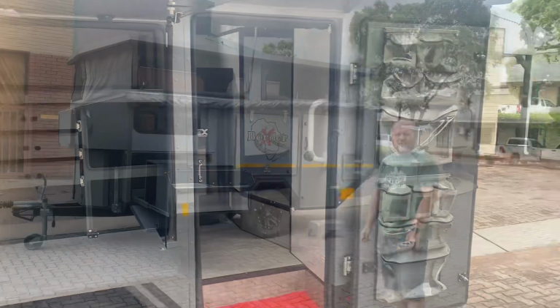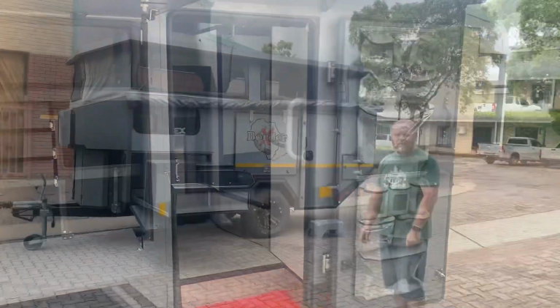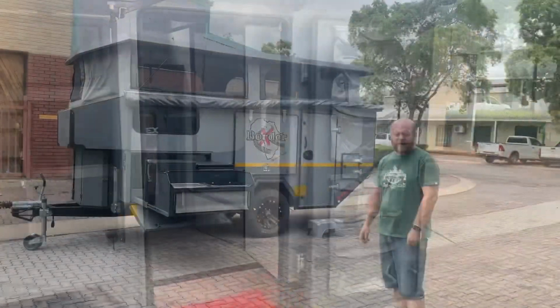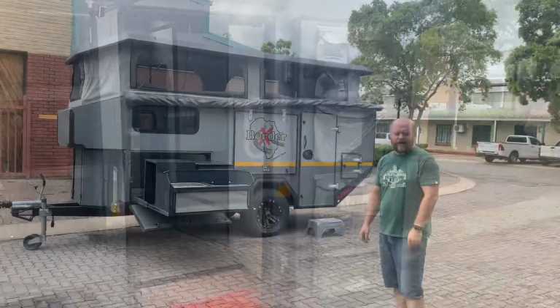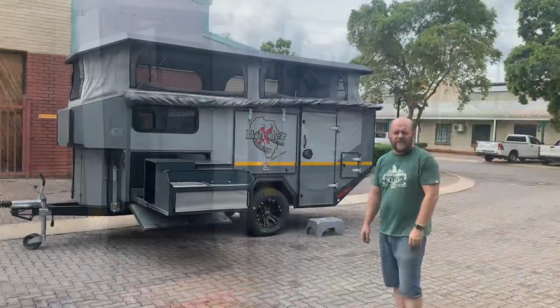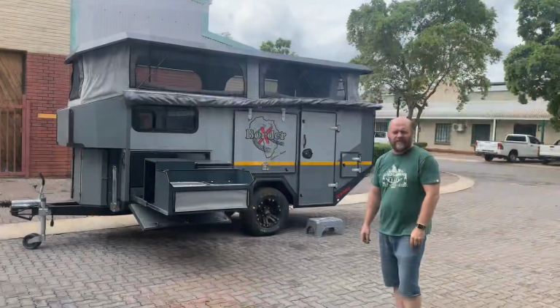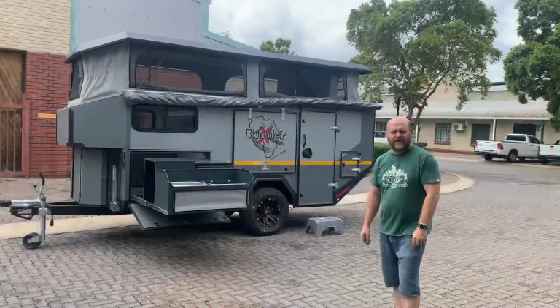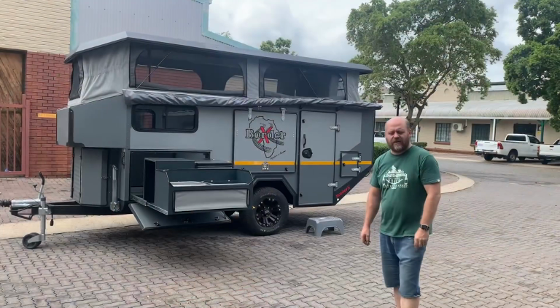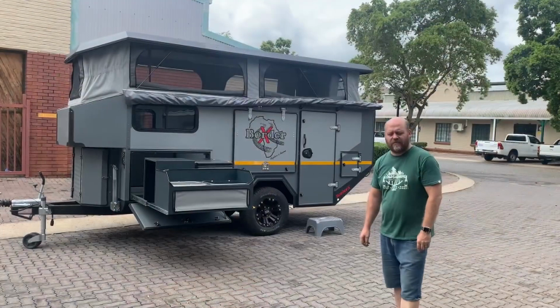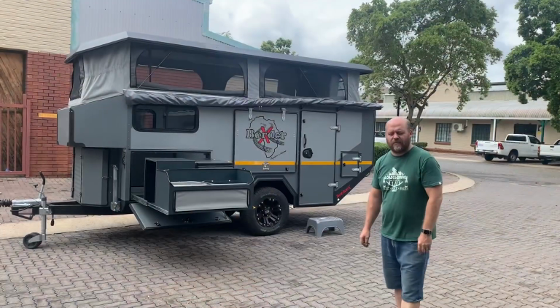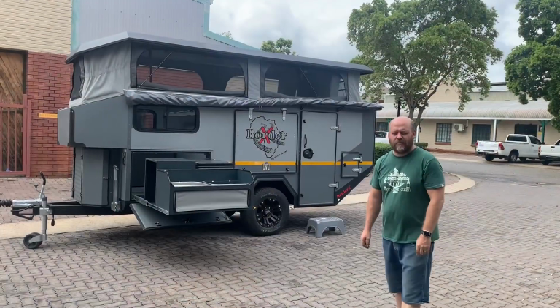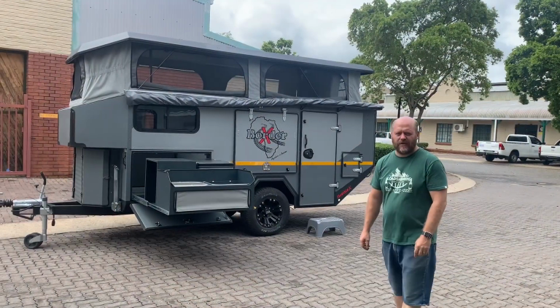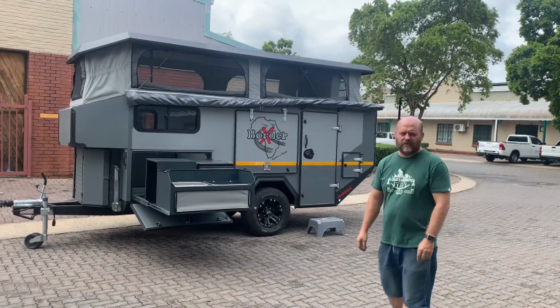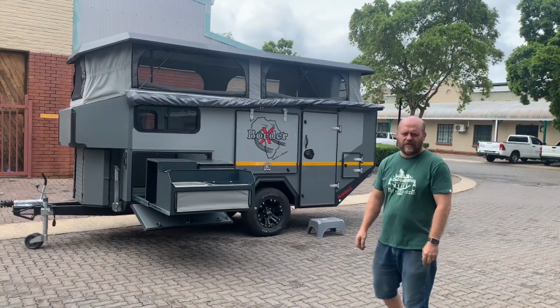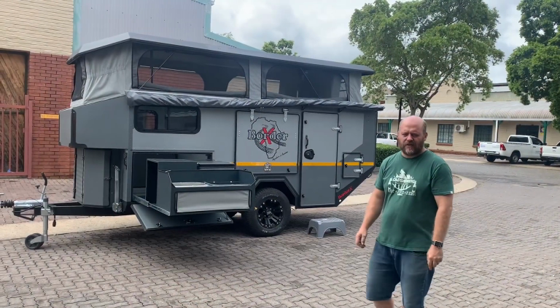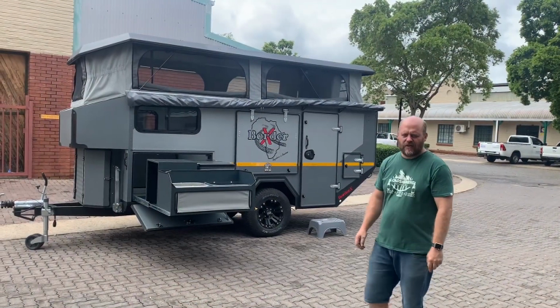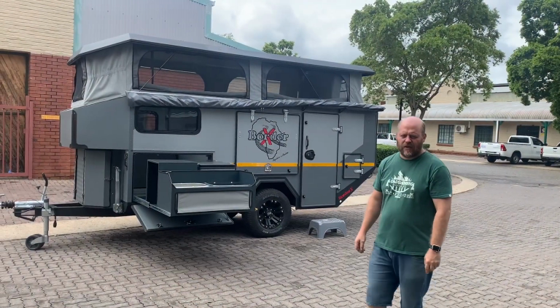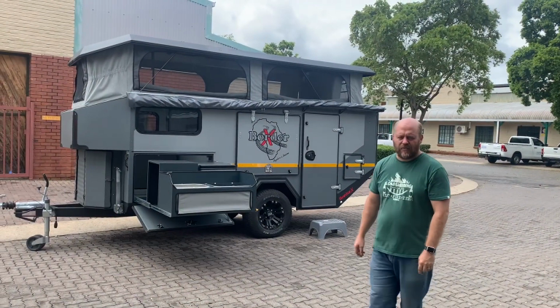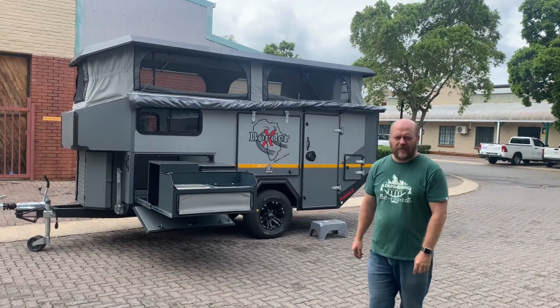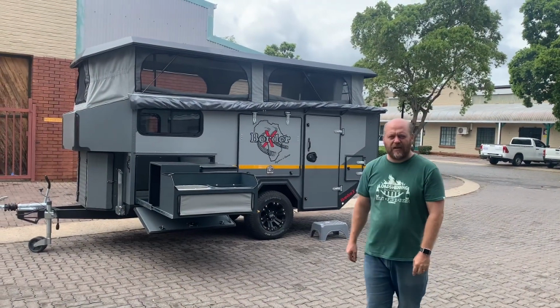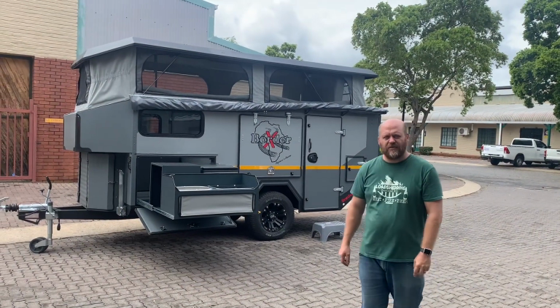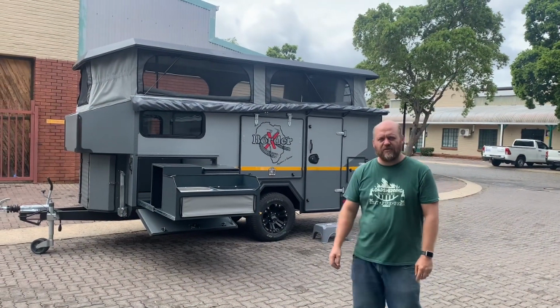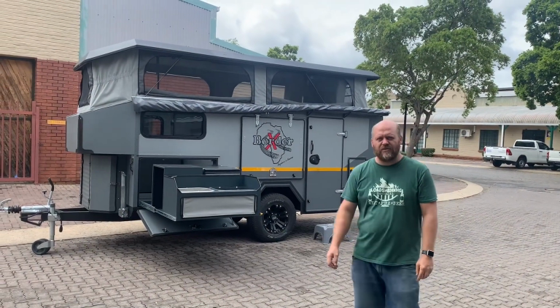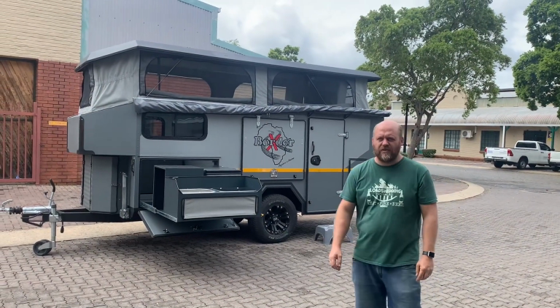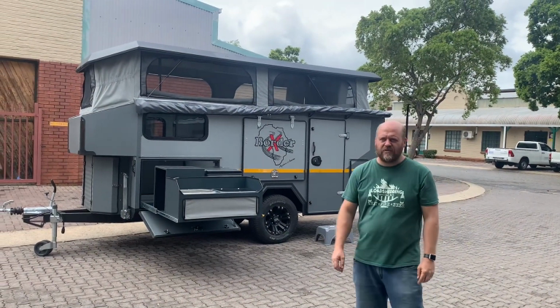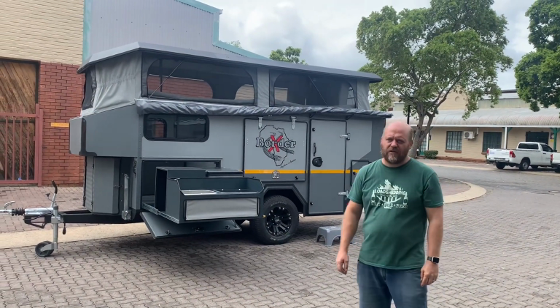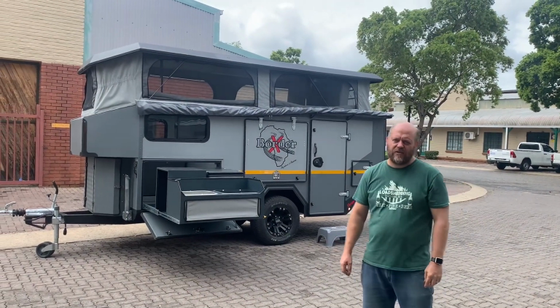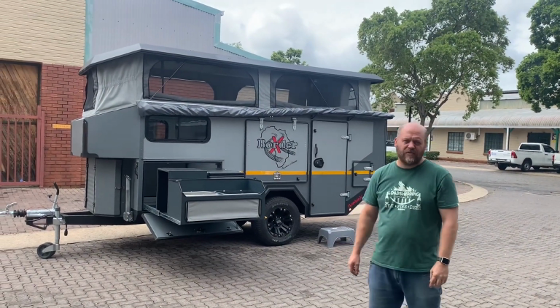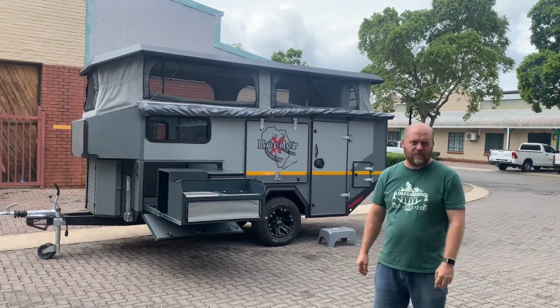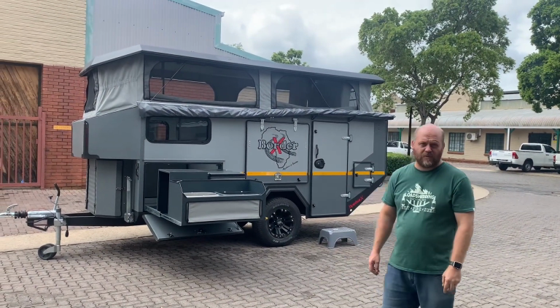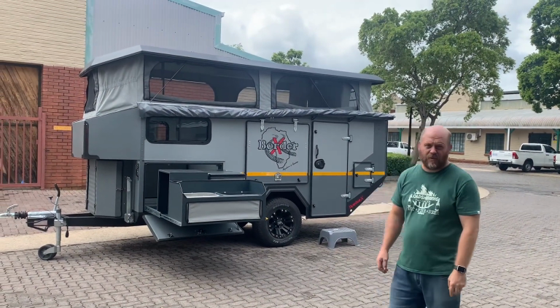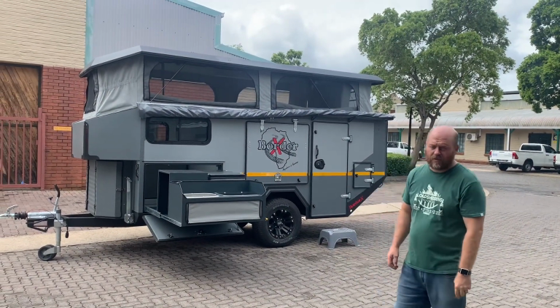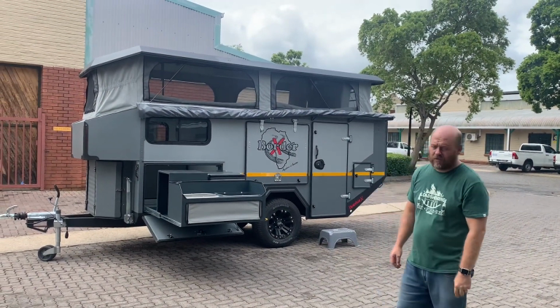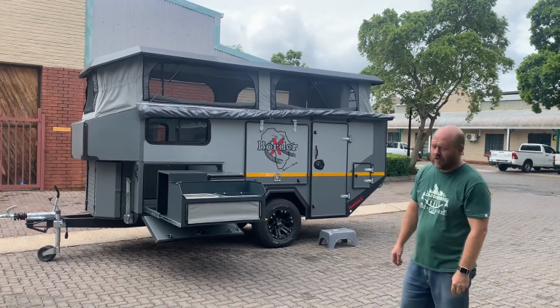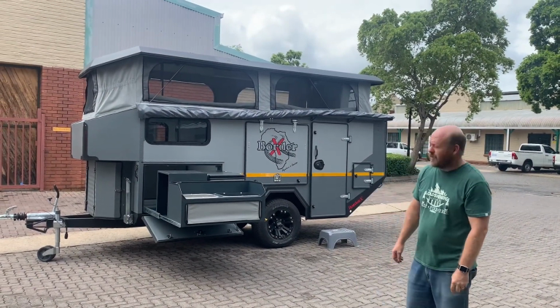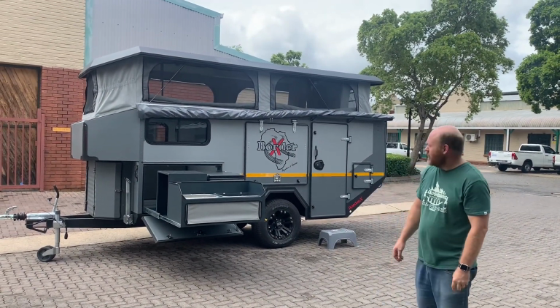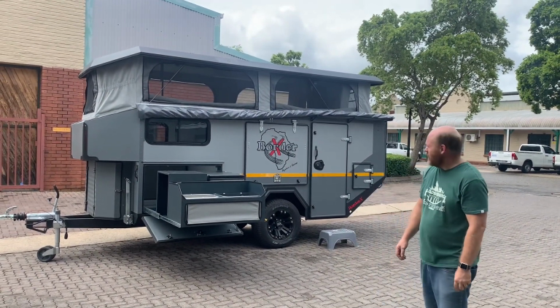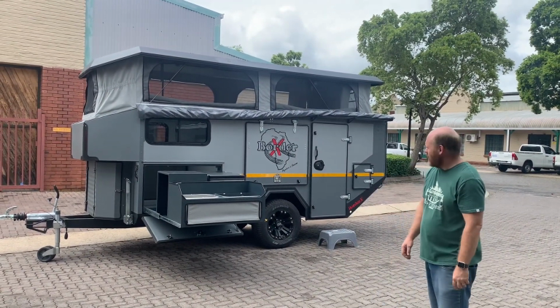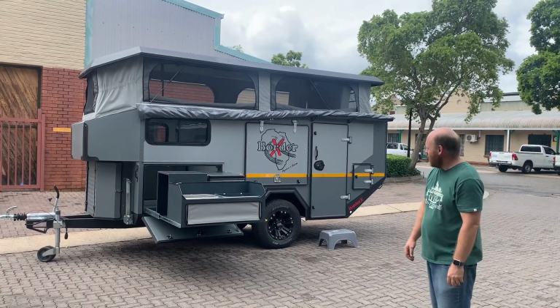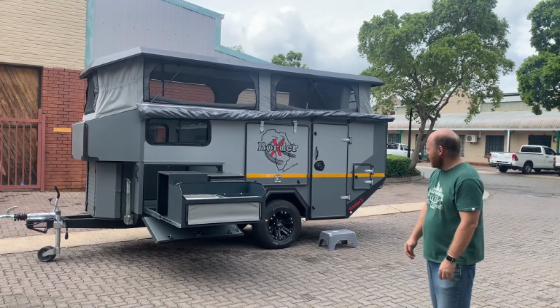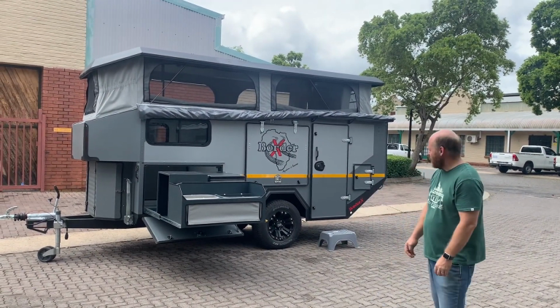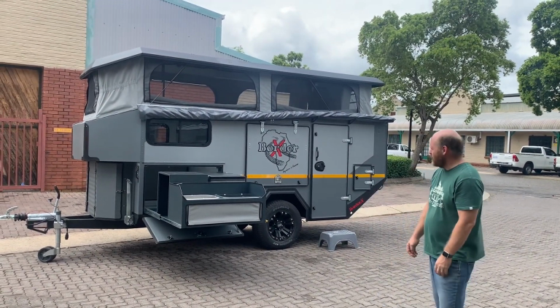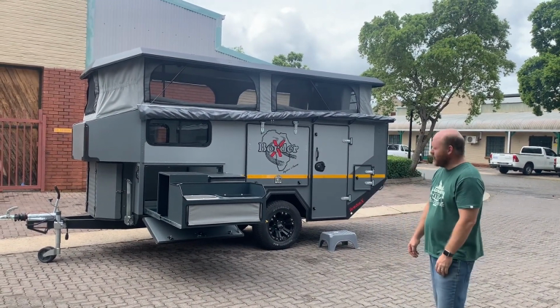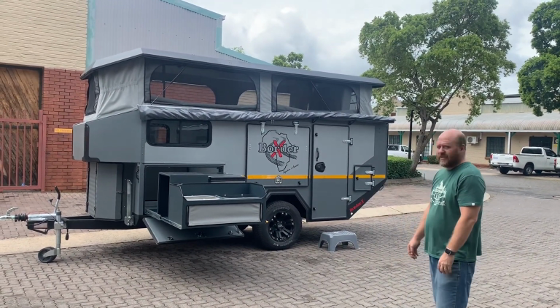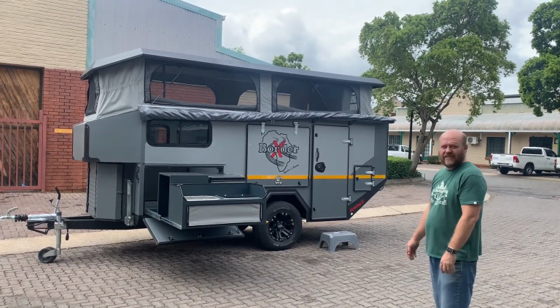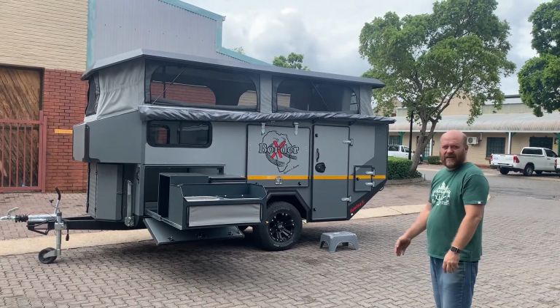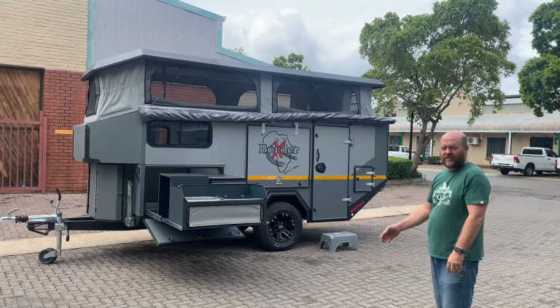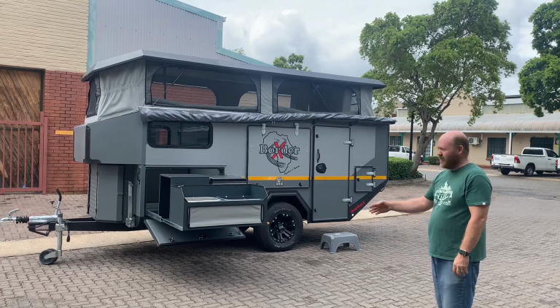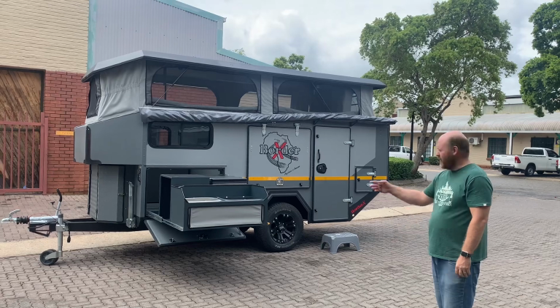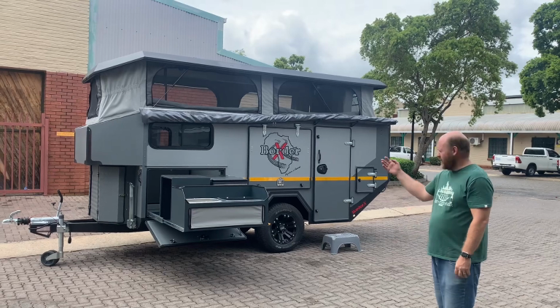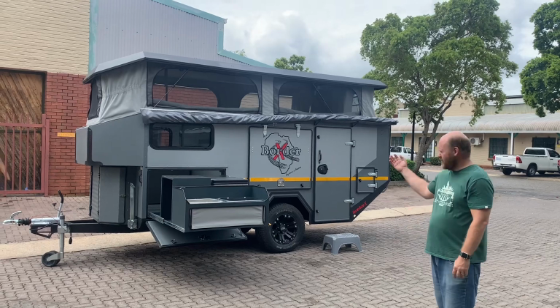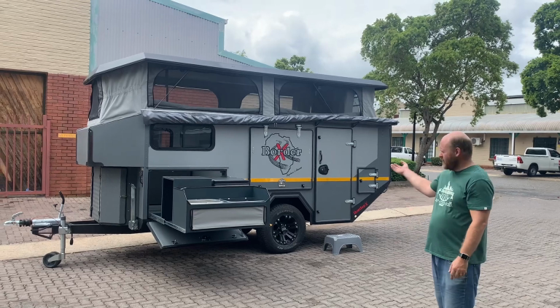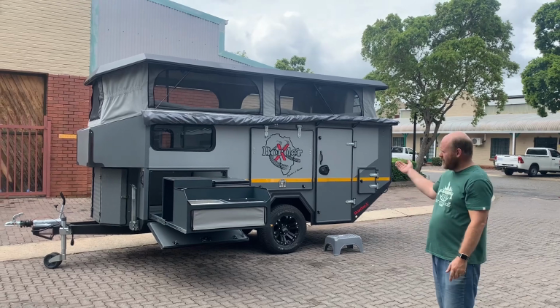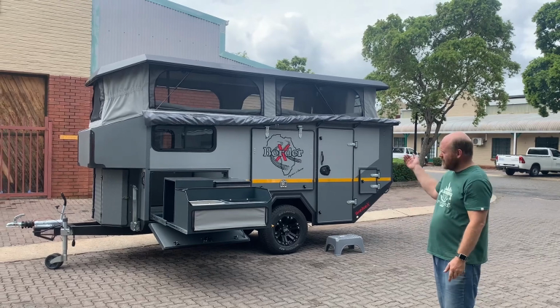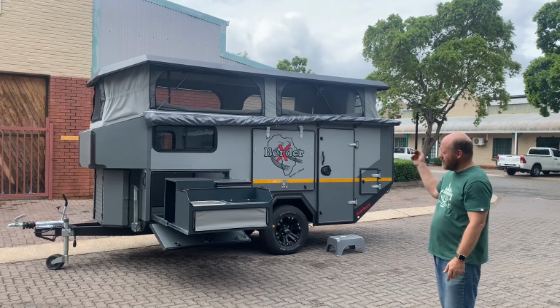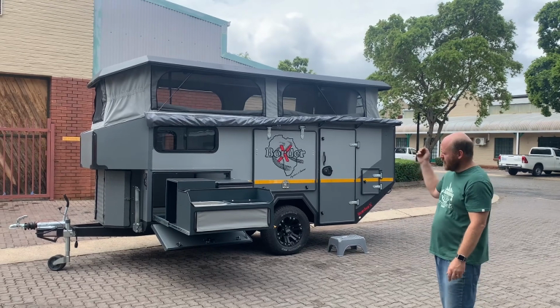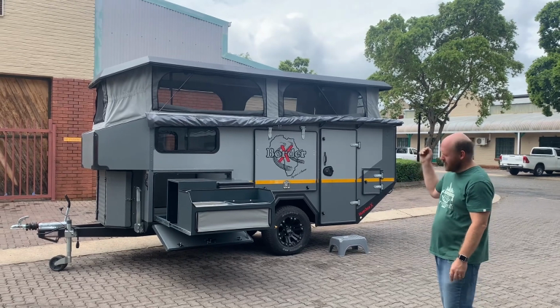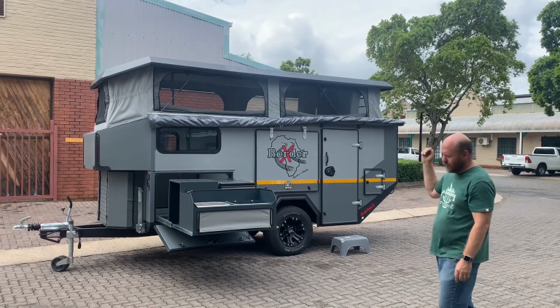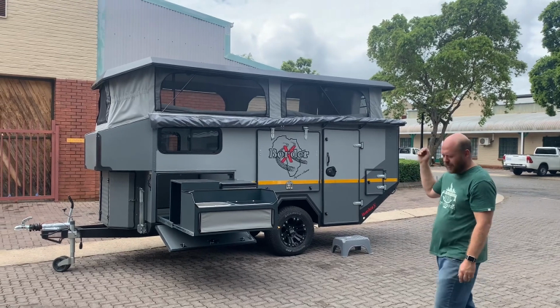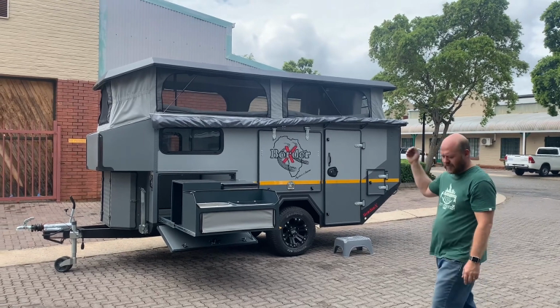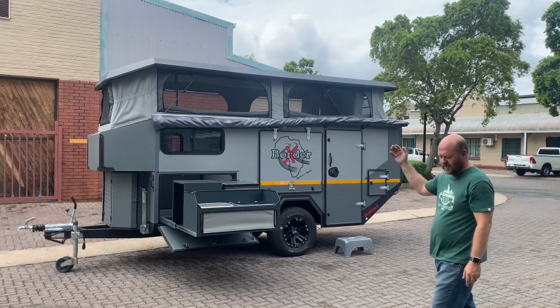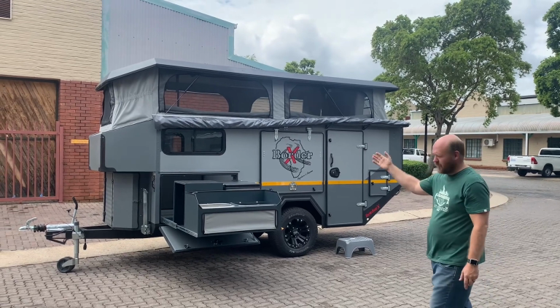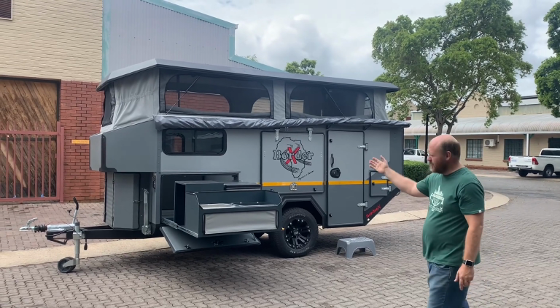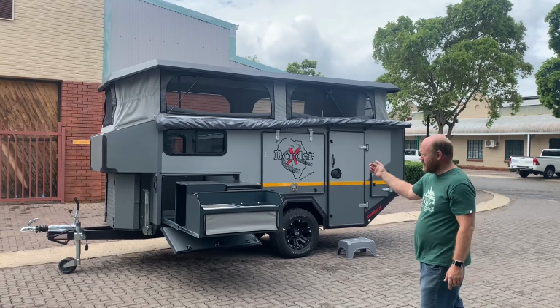Hi guys, Vanny here from BootyX. We'd like to introduce our newest model of the BootyX Caravan range, the BootyX Outpost.